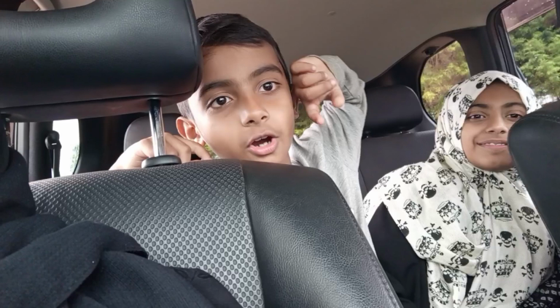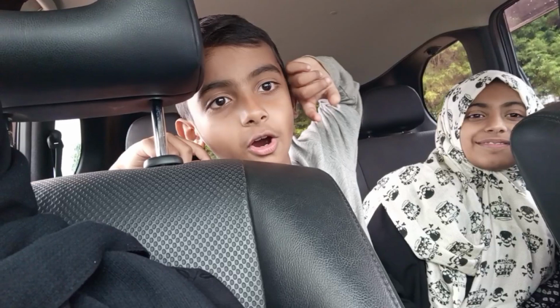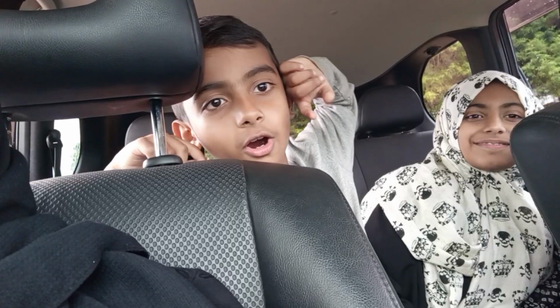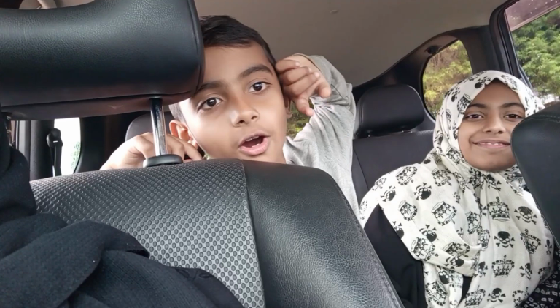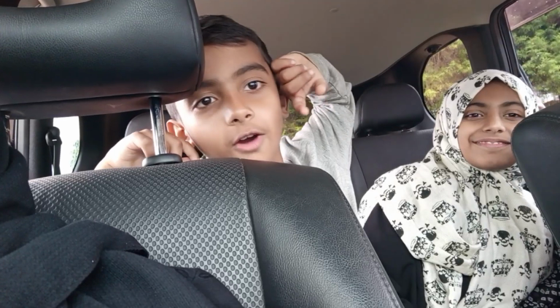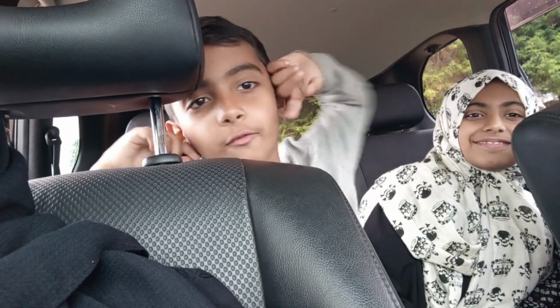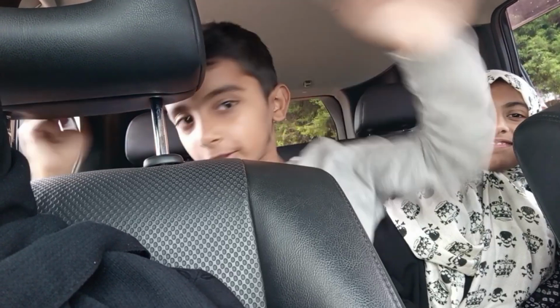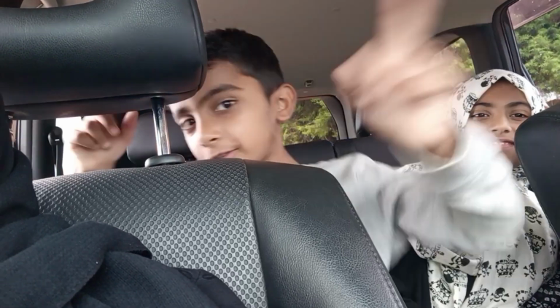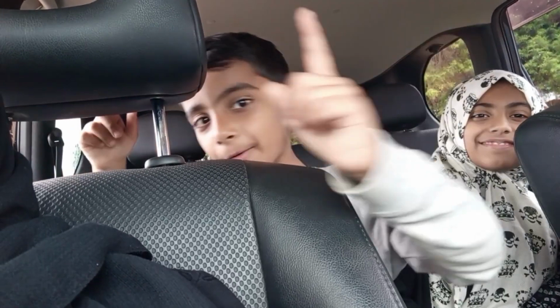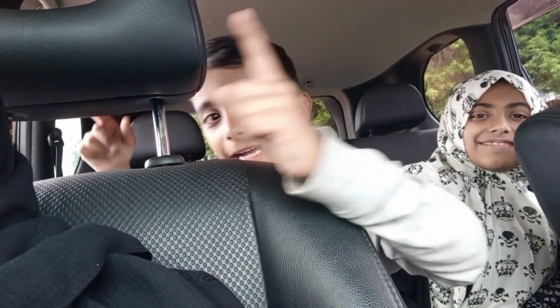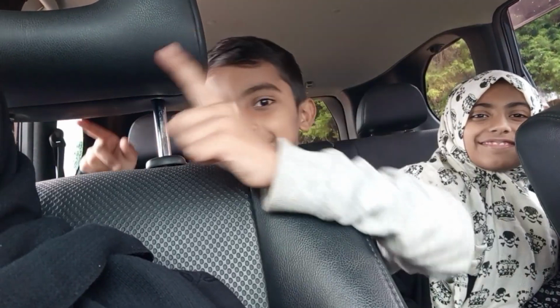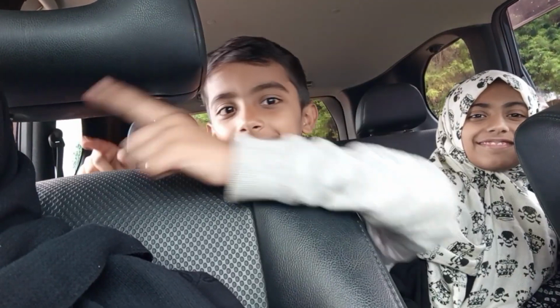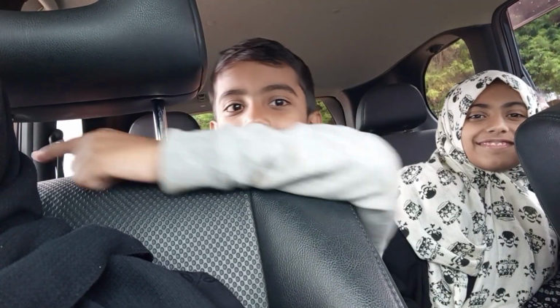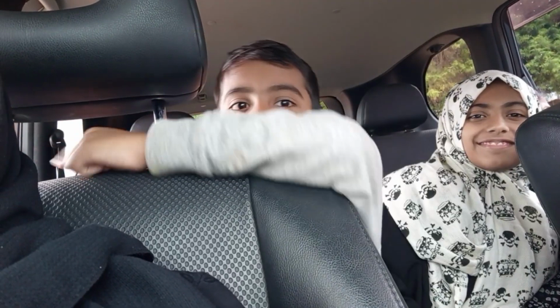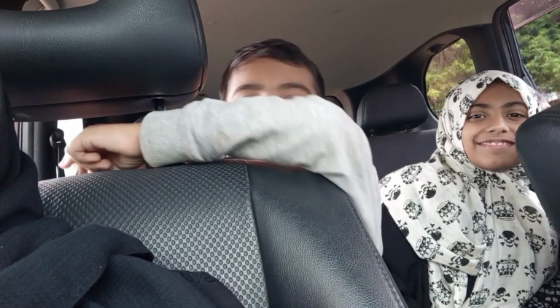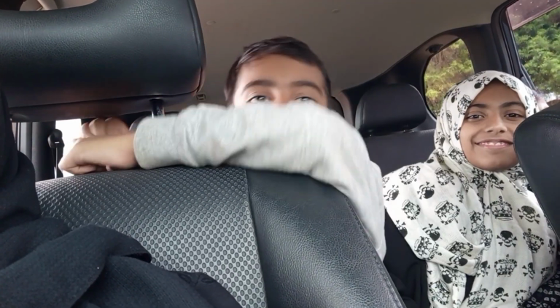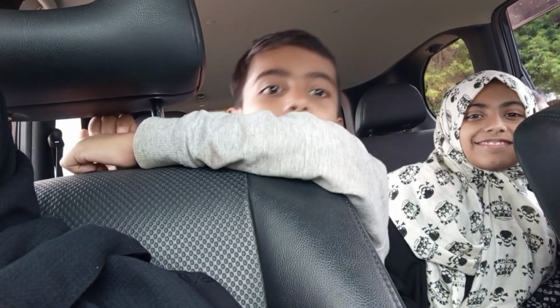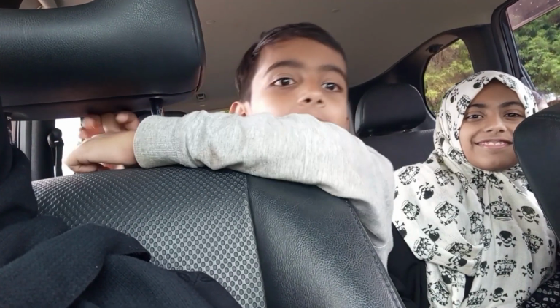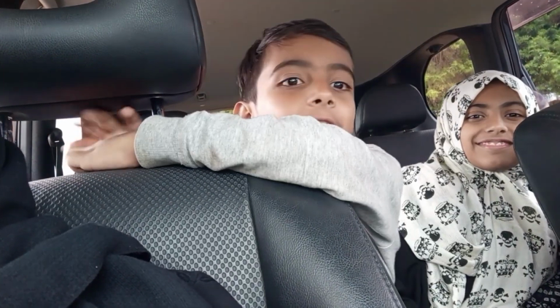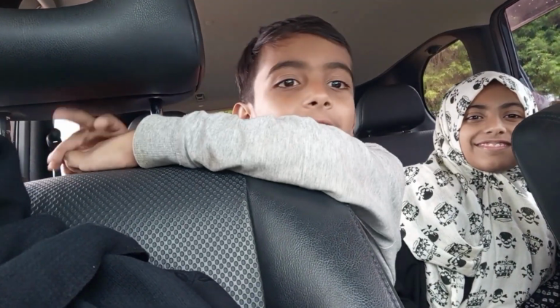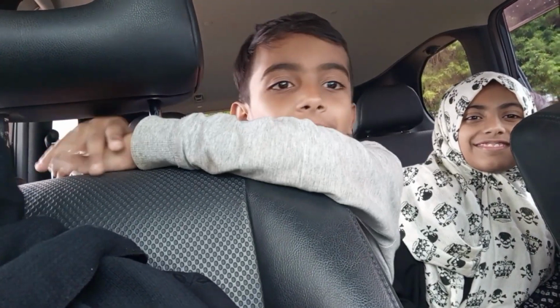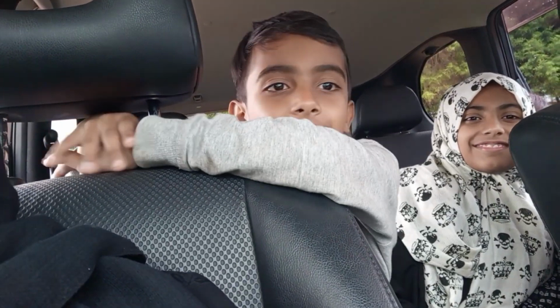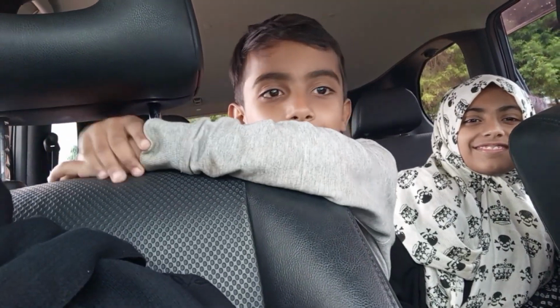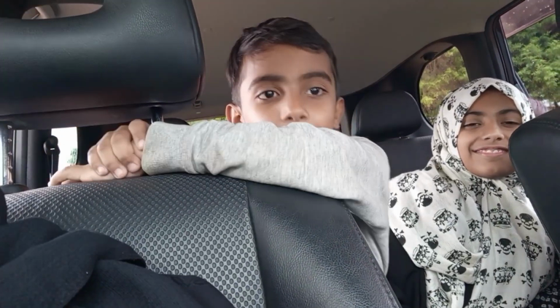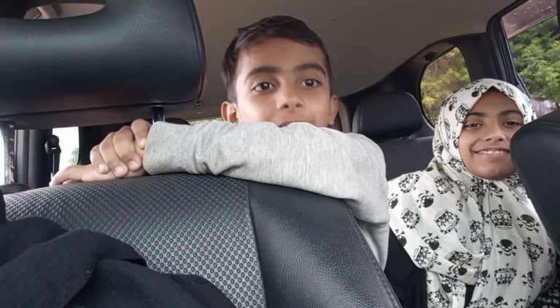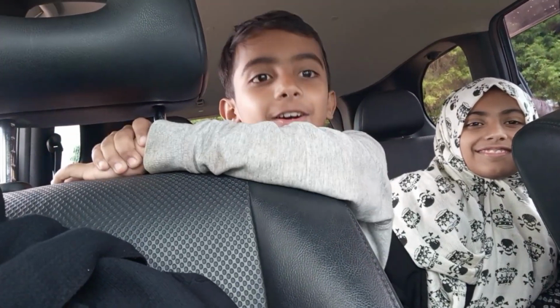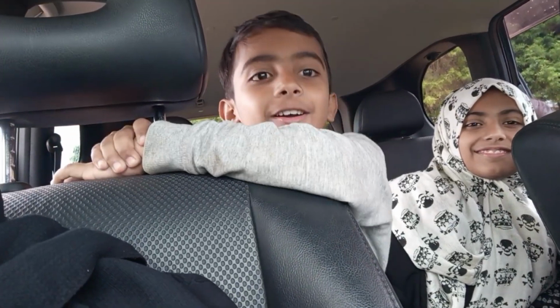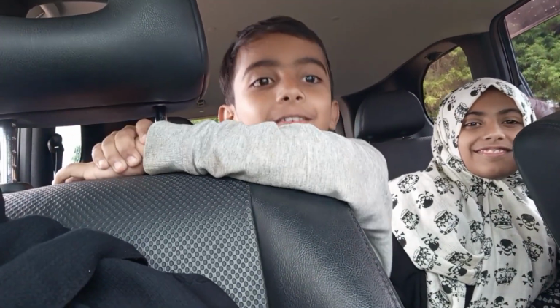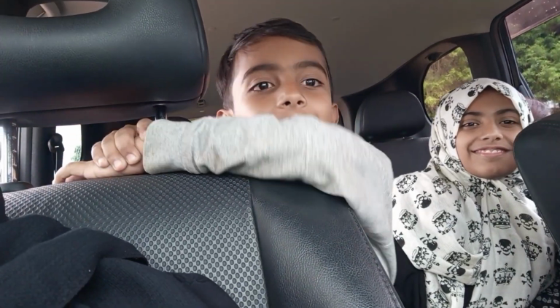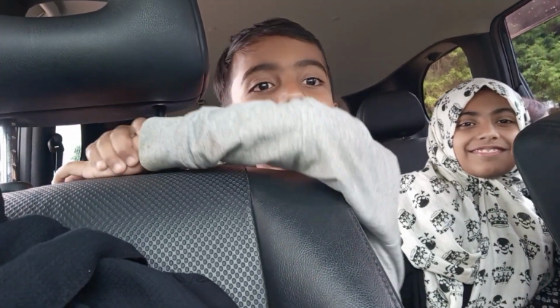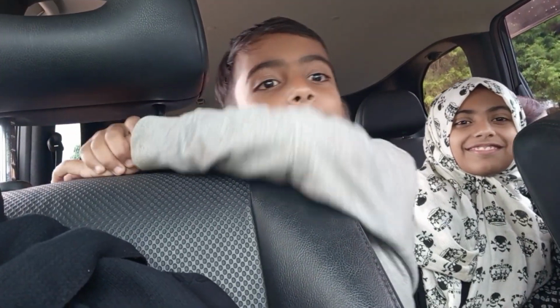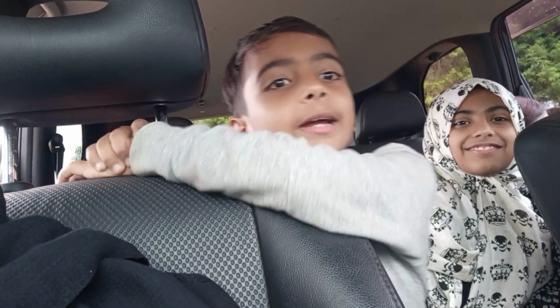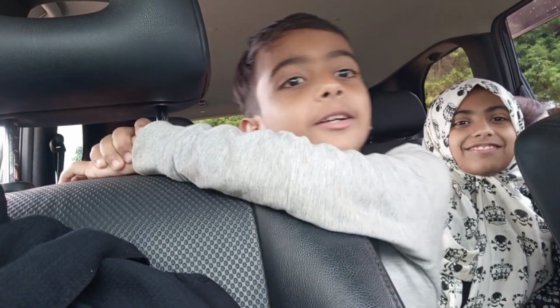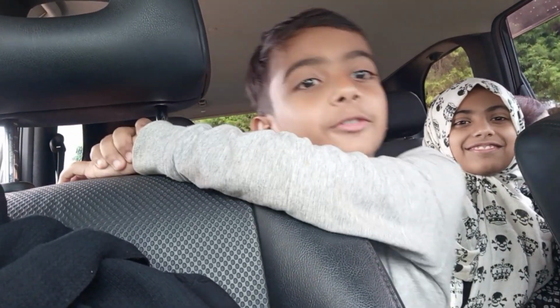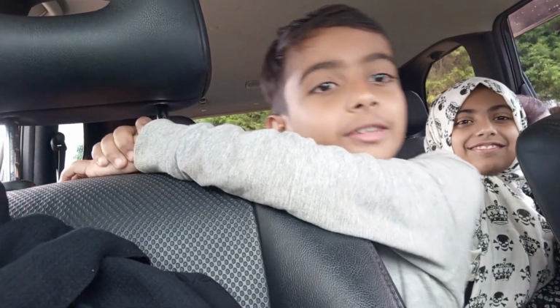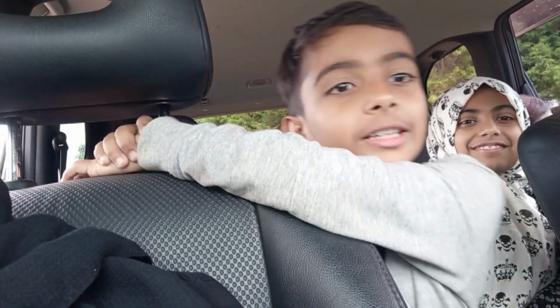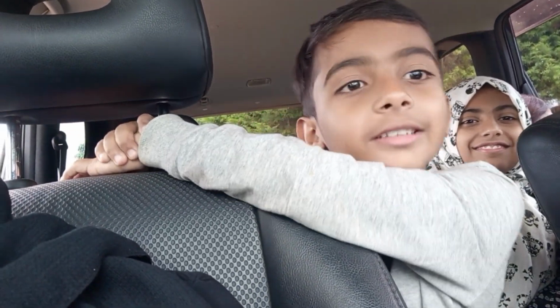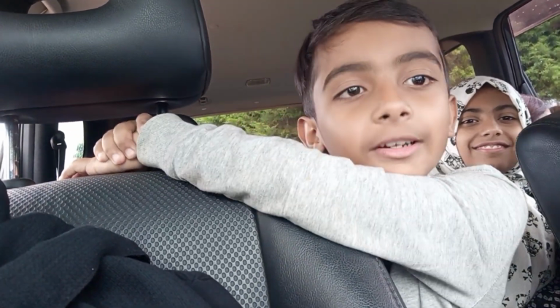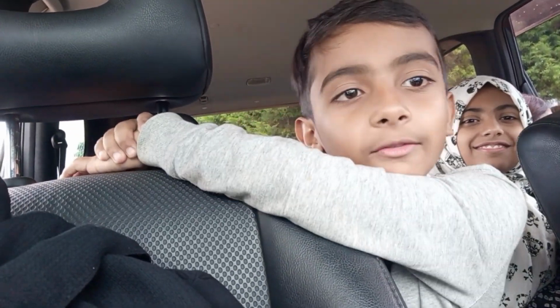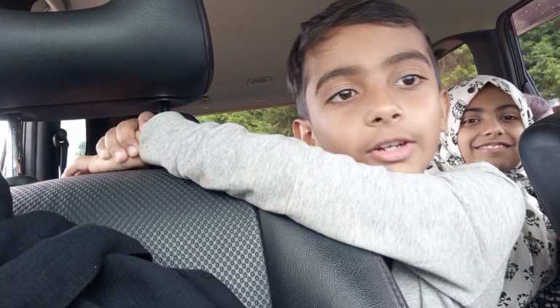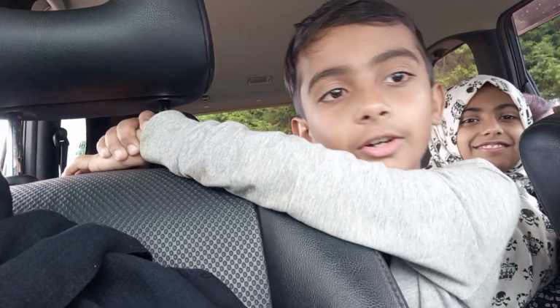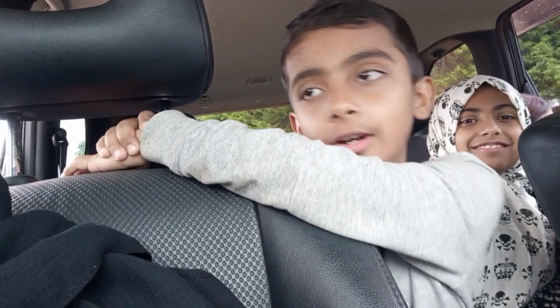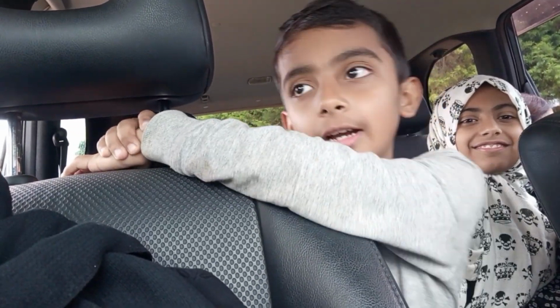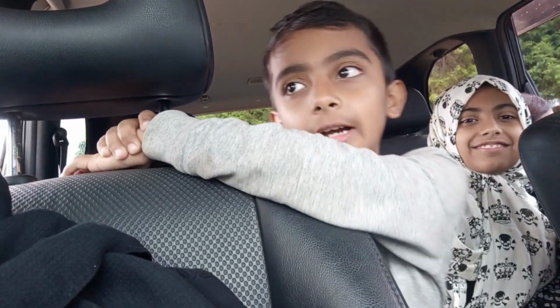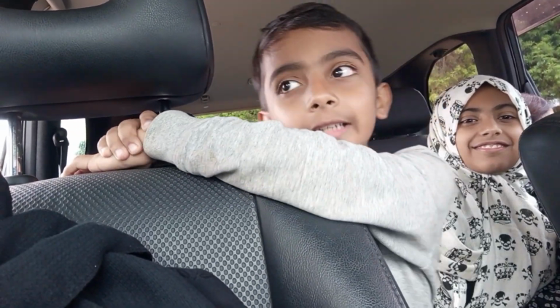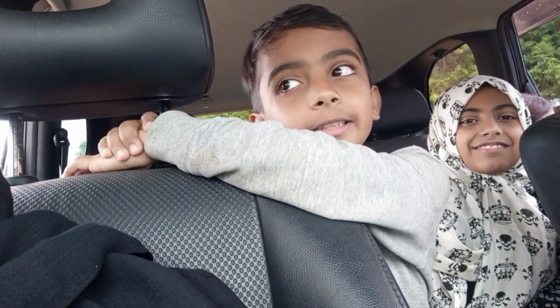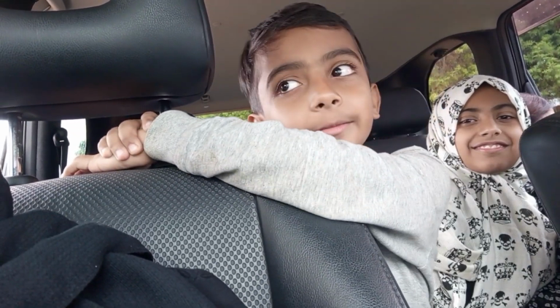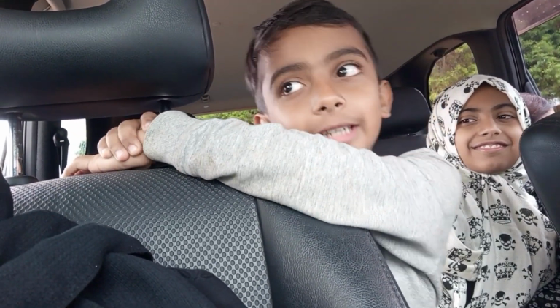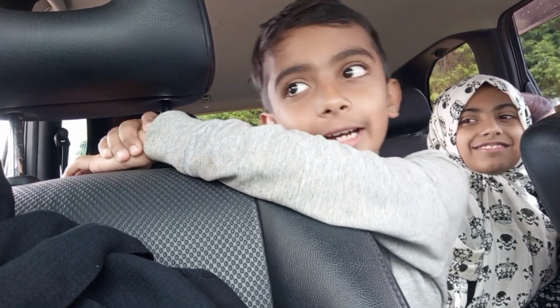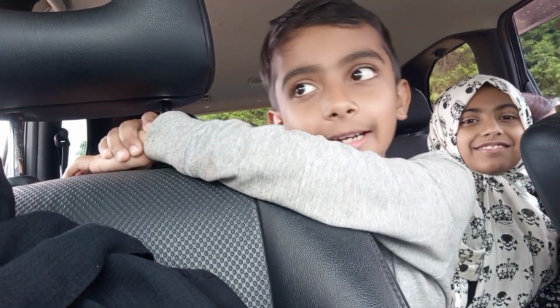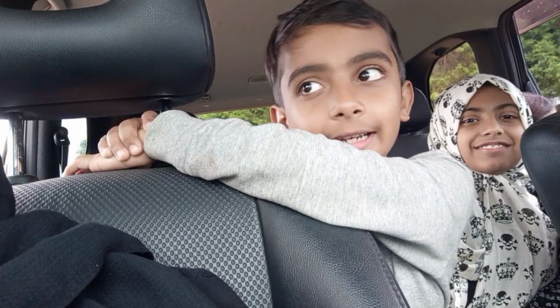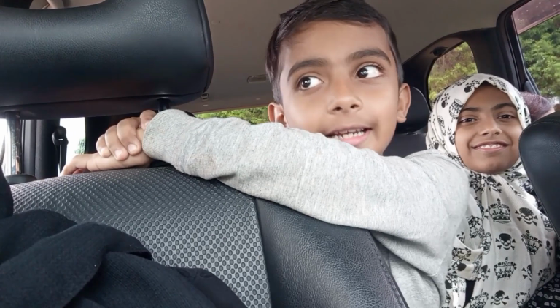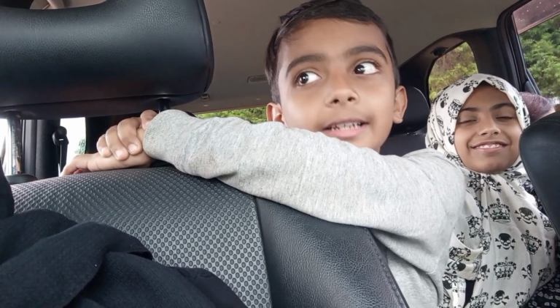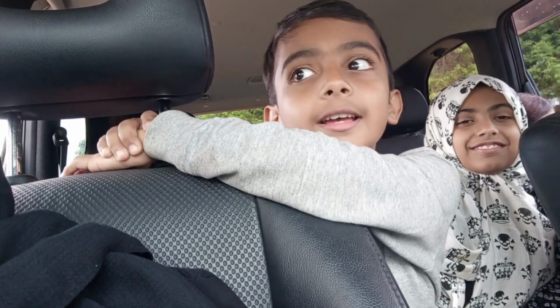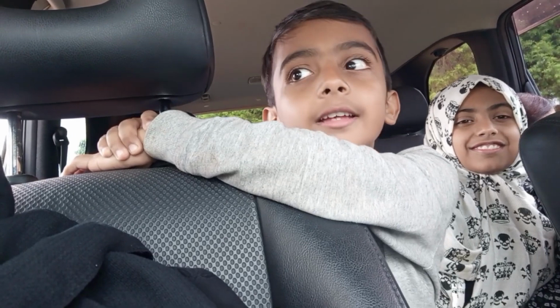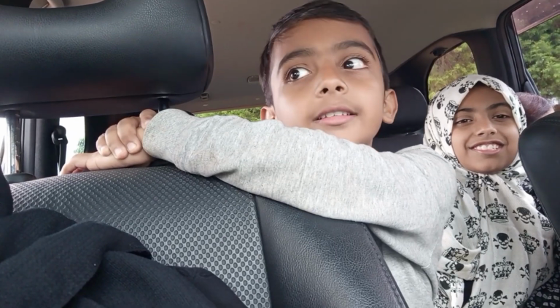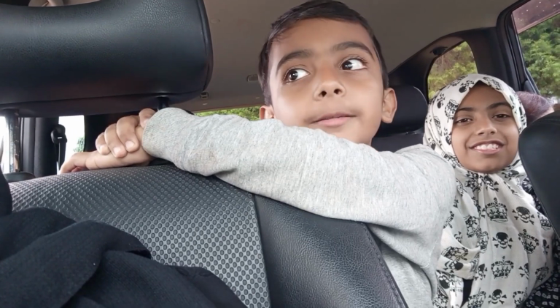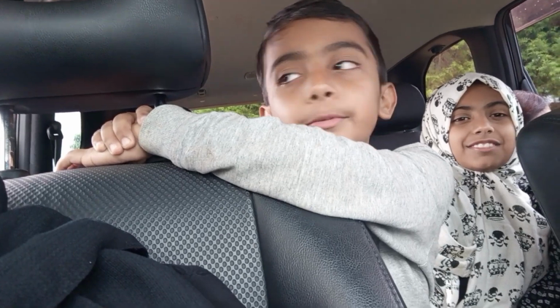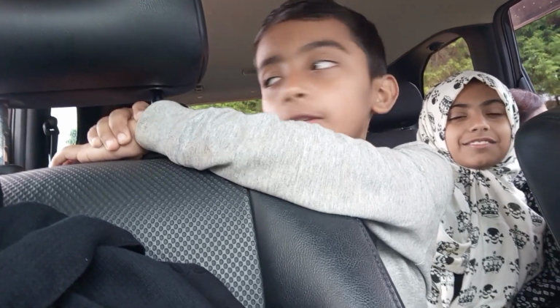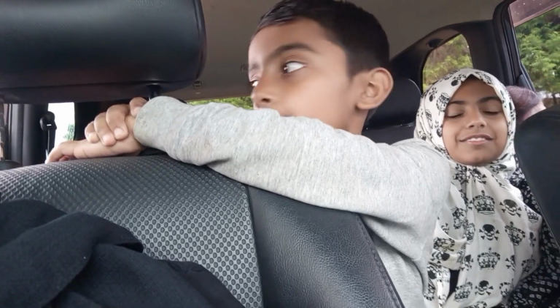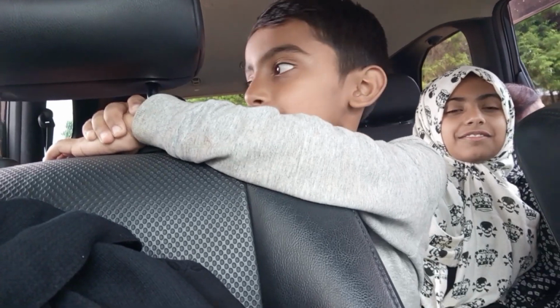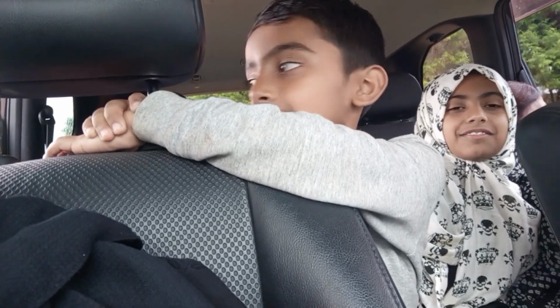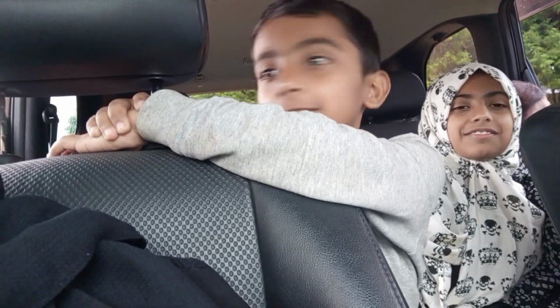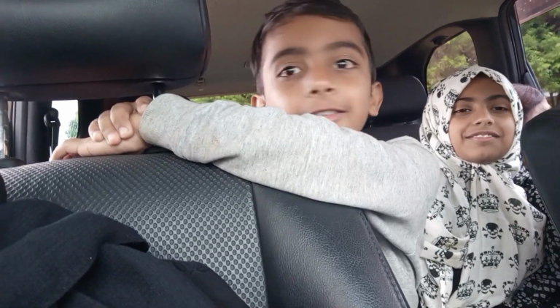Hello guys, welcome back to another vlog. Today we are going to G.P.C.O. Plus.